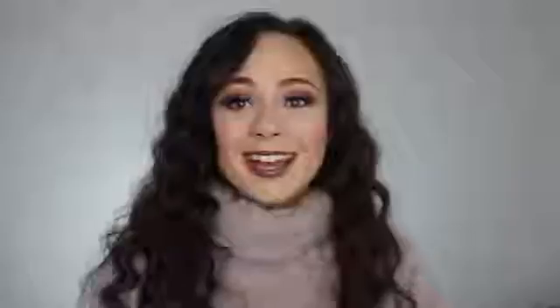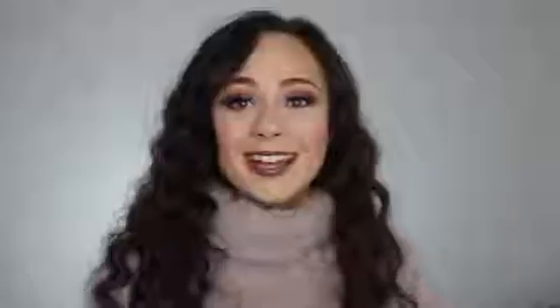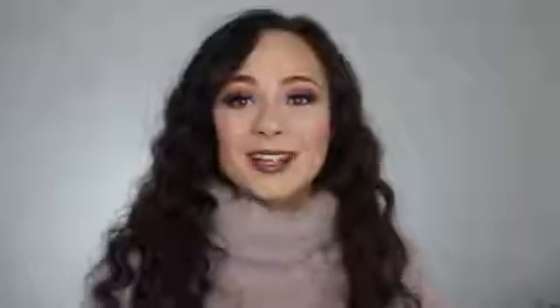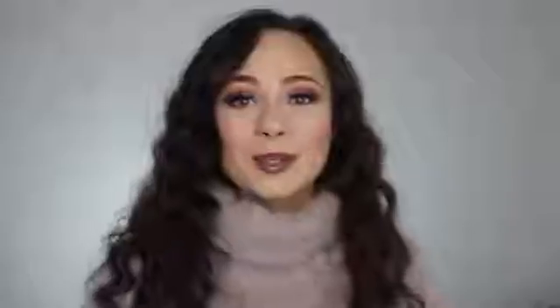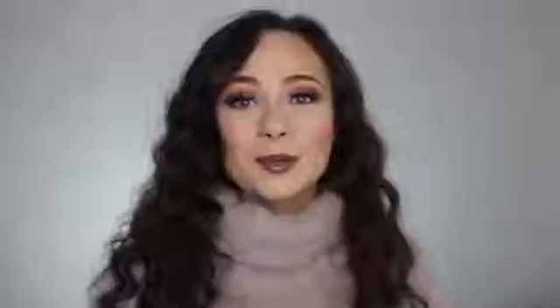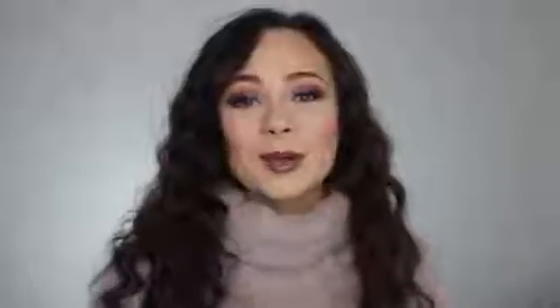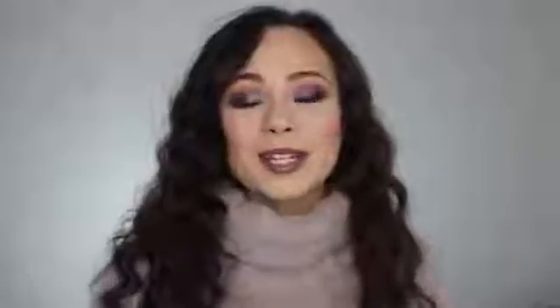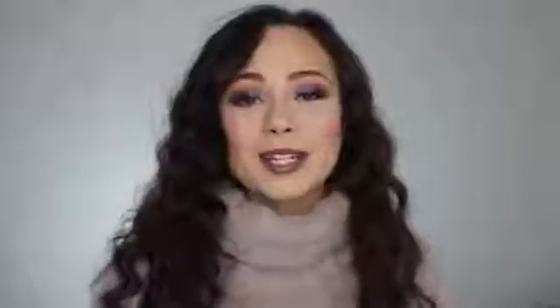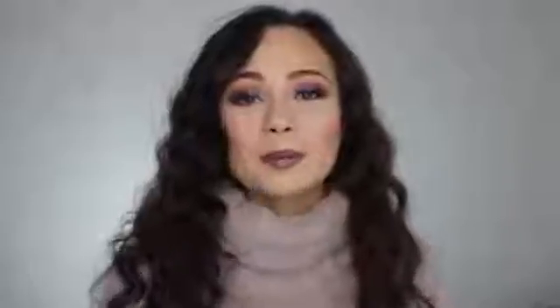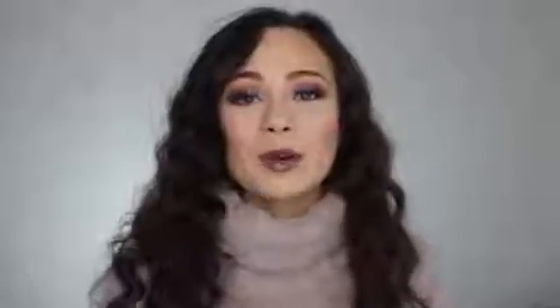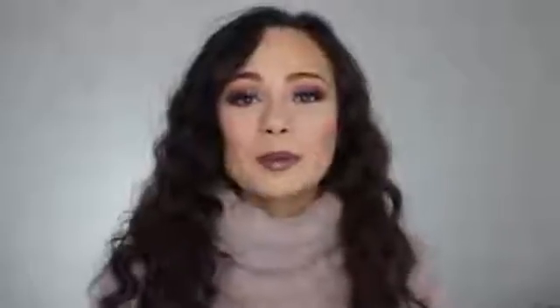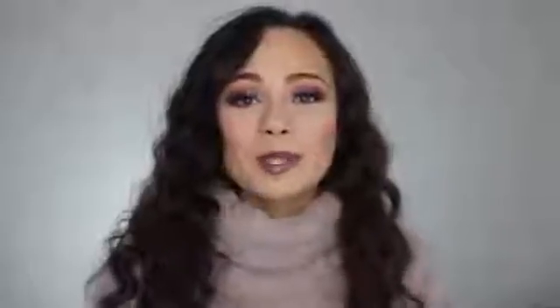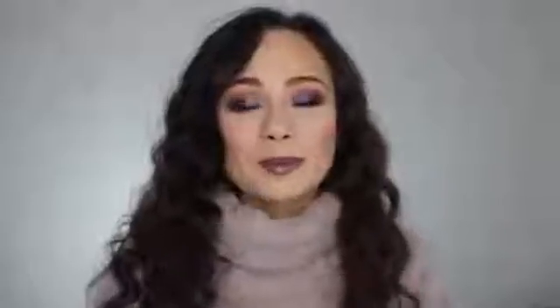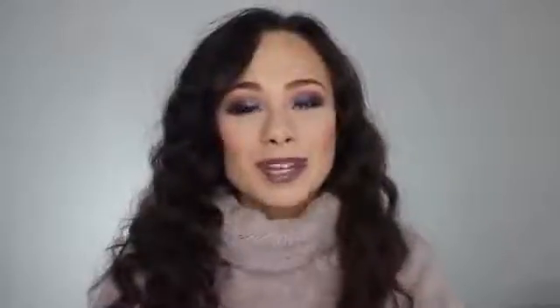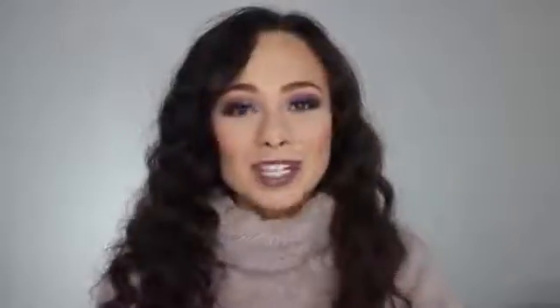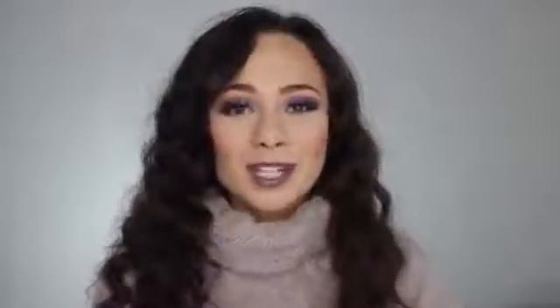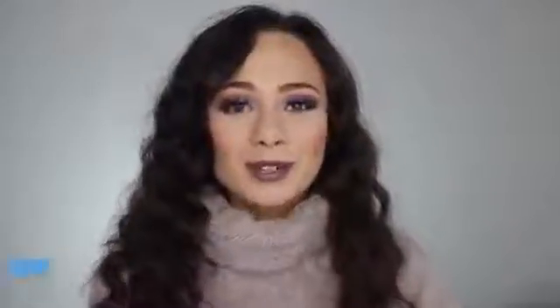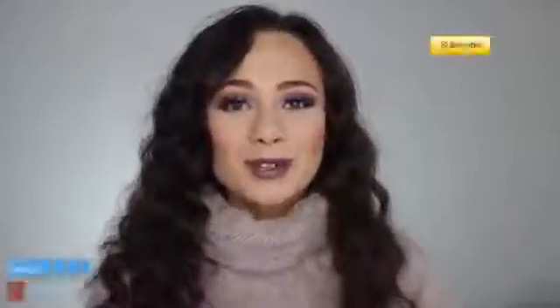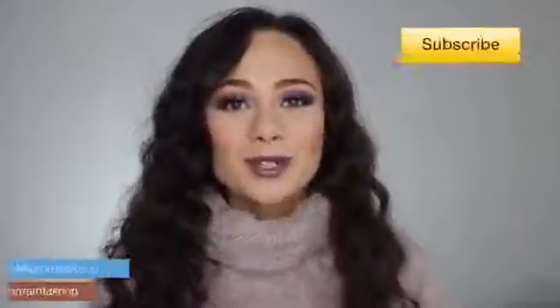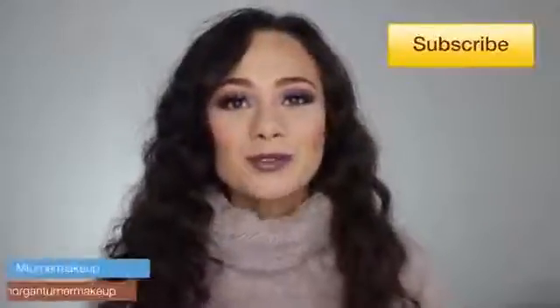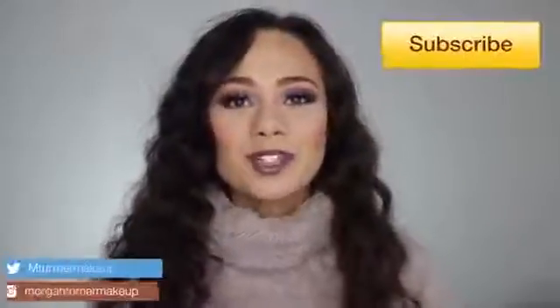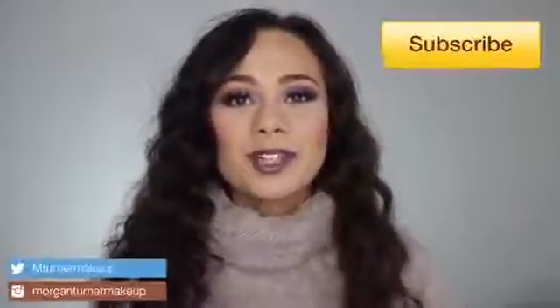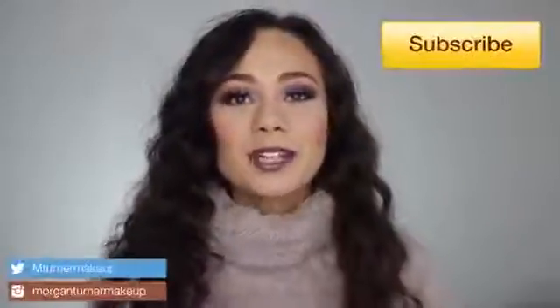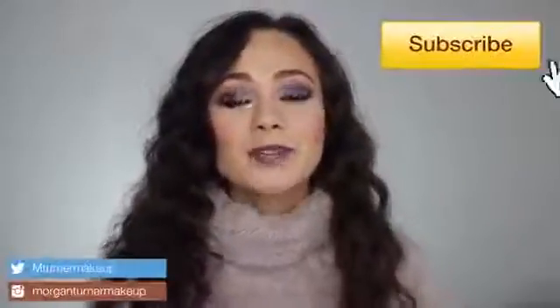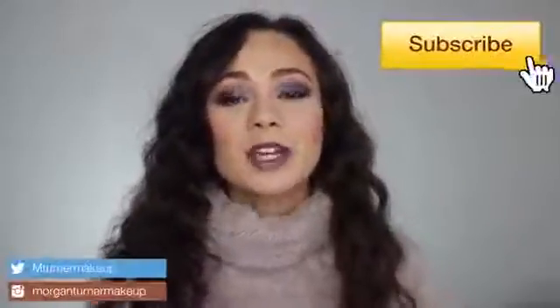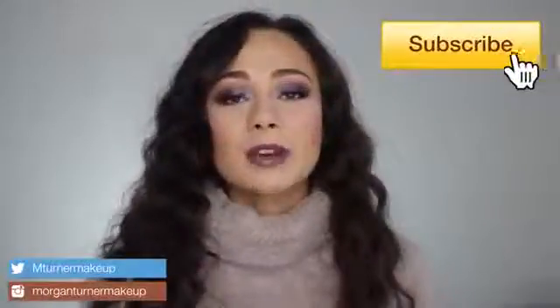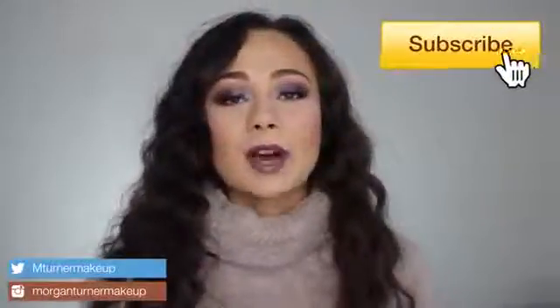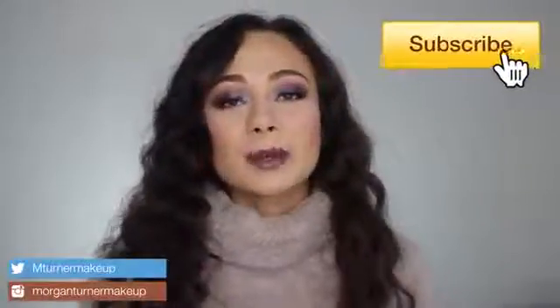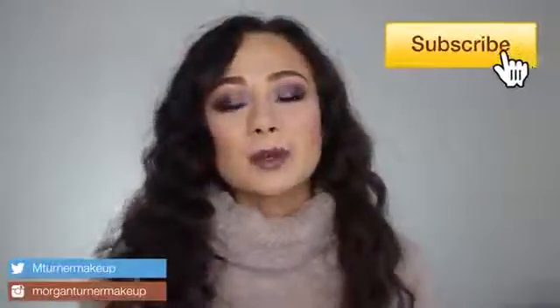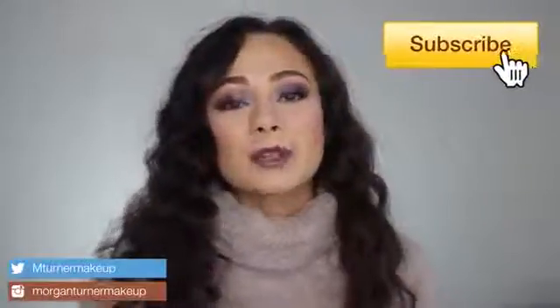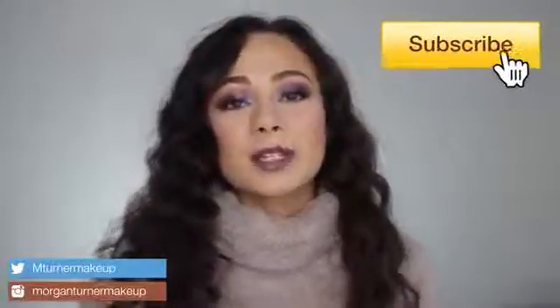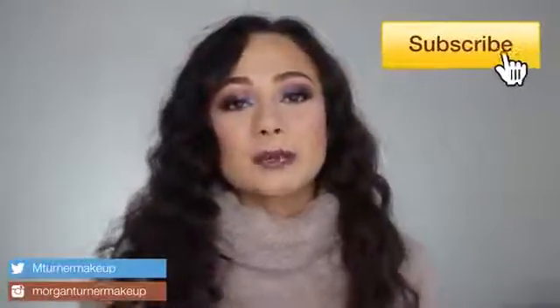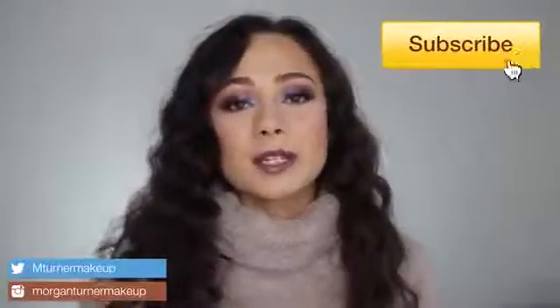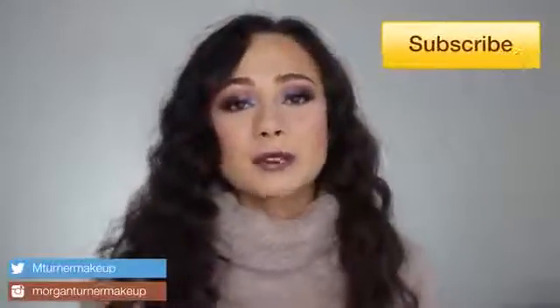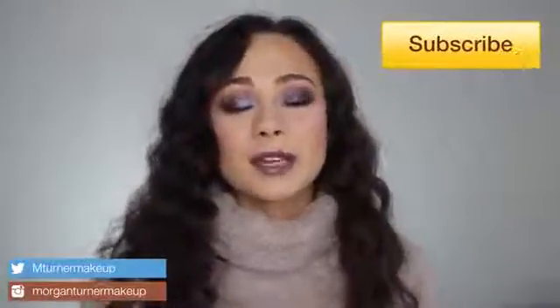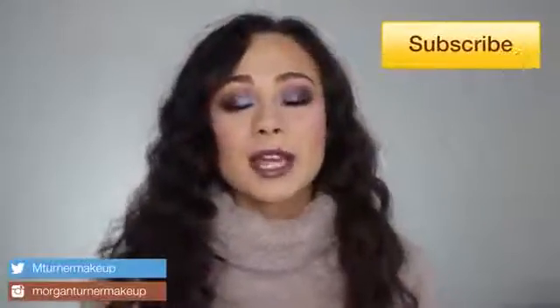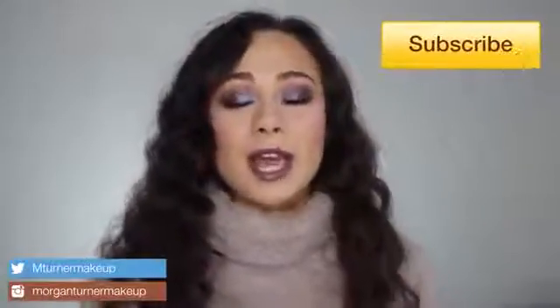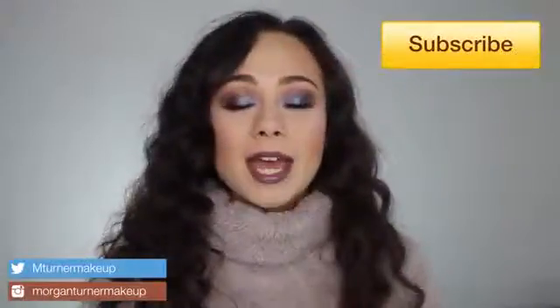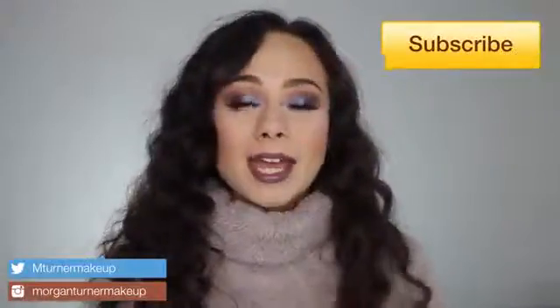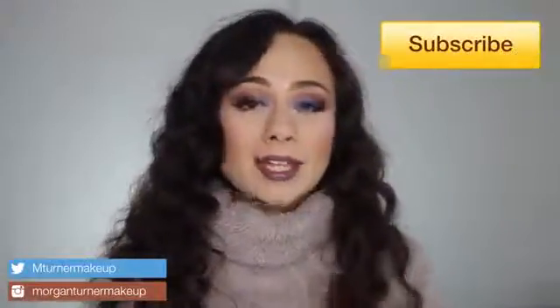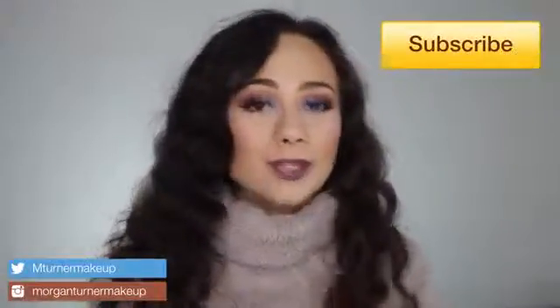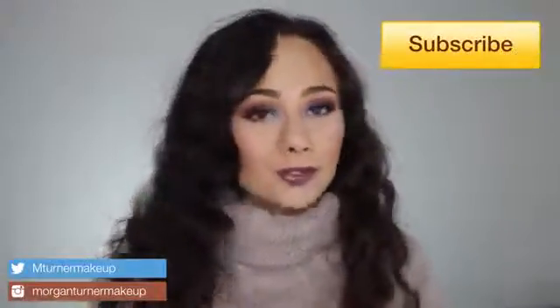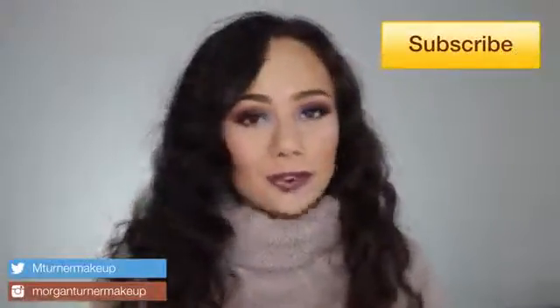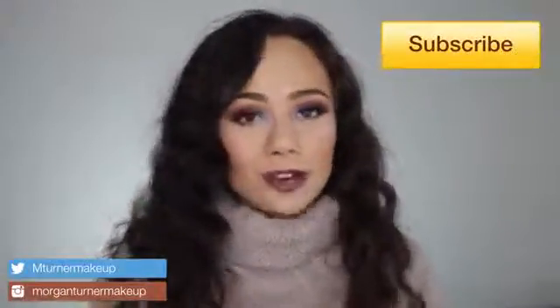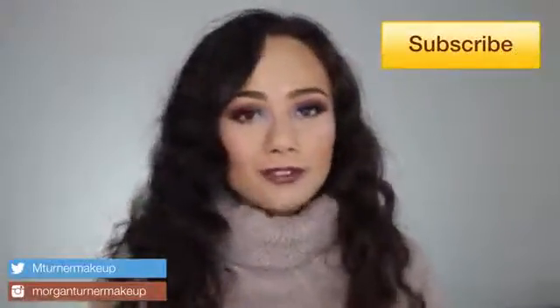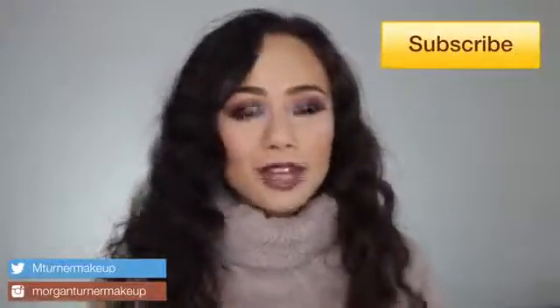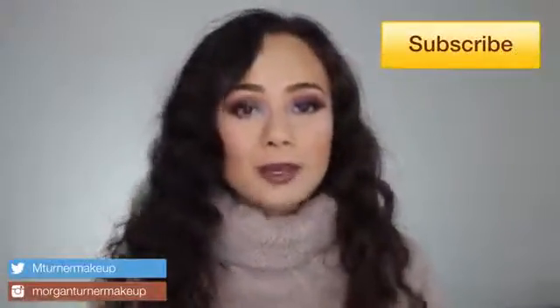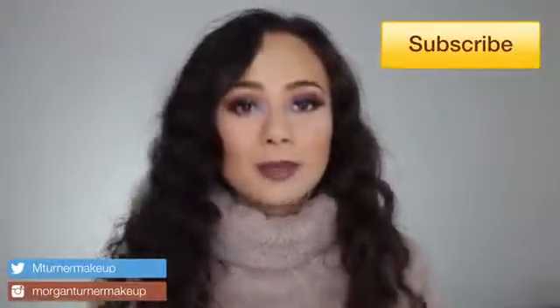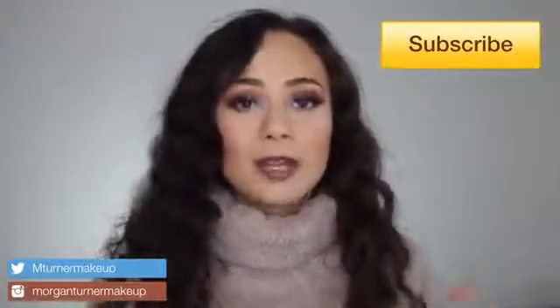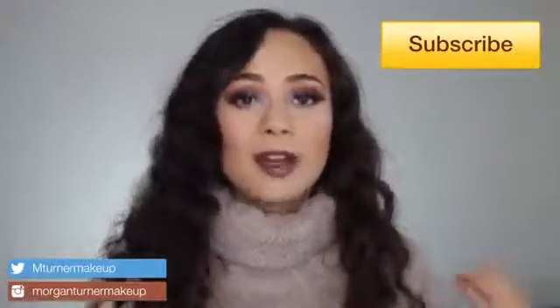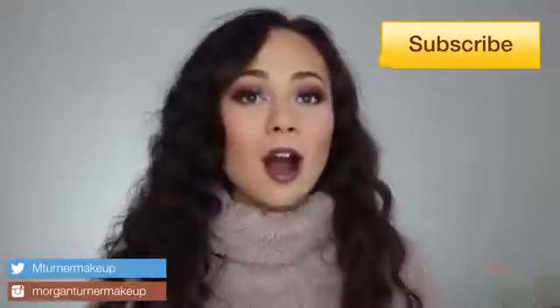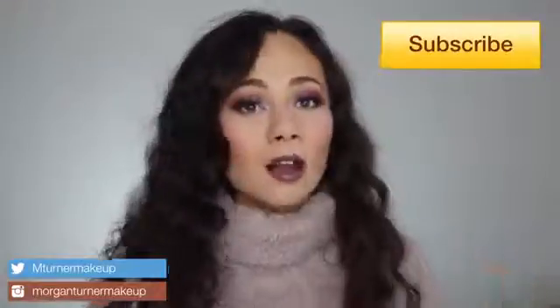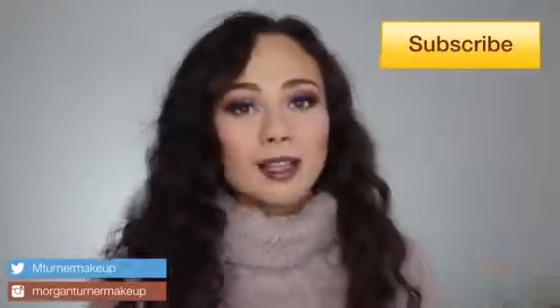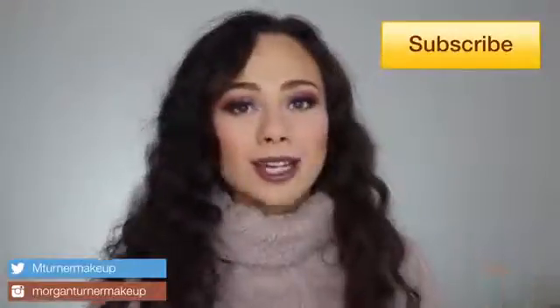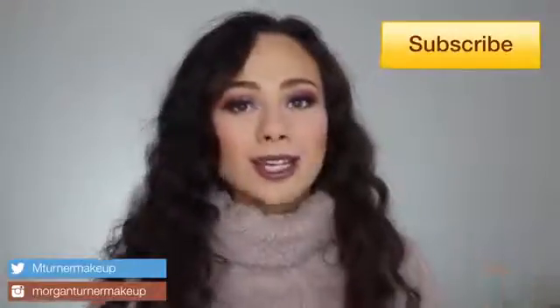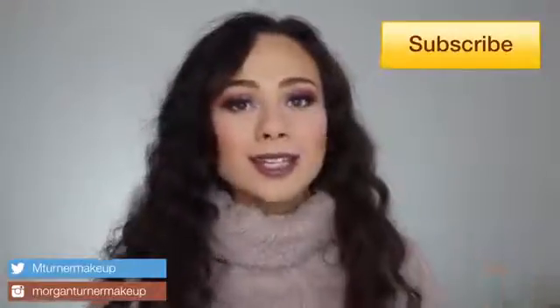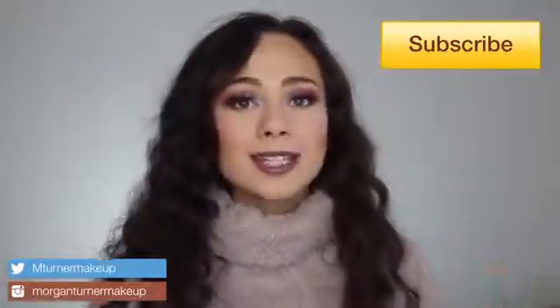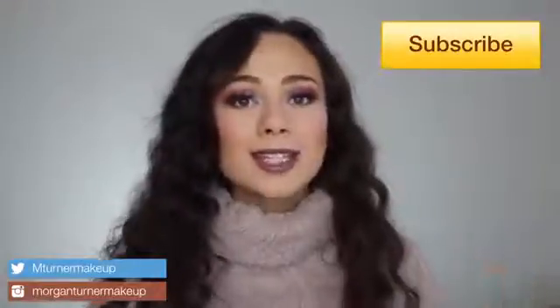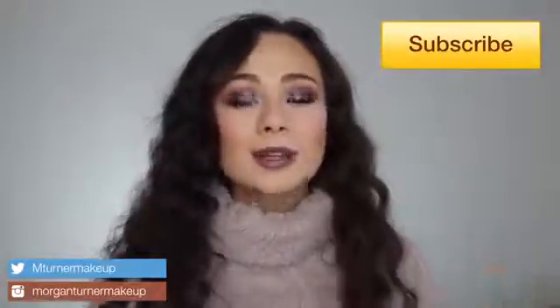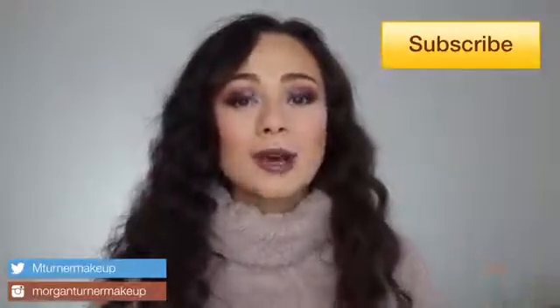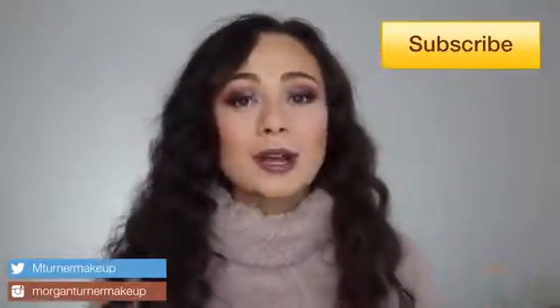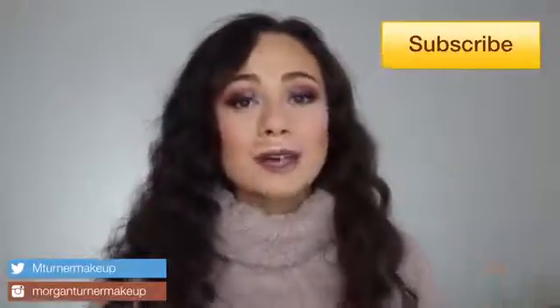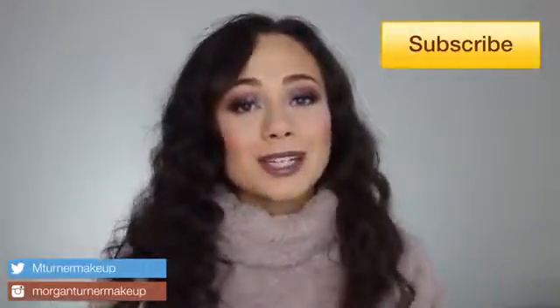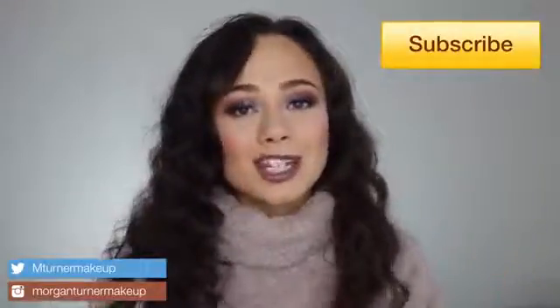Hey guys, what is up? Welcome to my channel. So for today's video, I am going to be doing a Sephora VIB holiday sale recommendation.